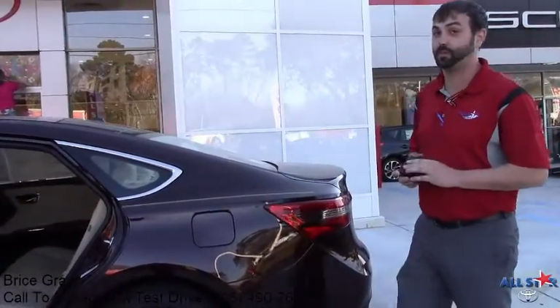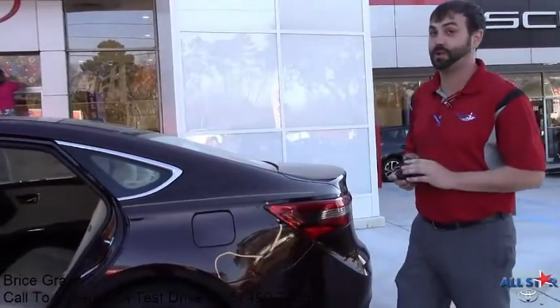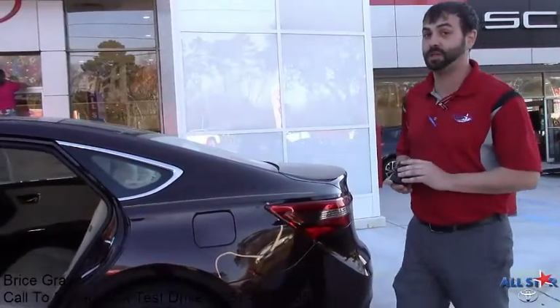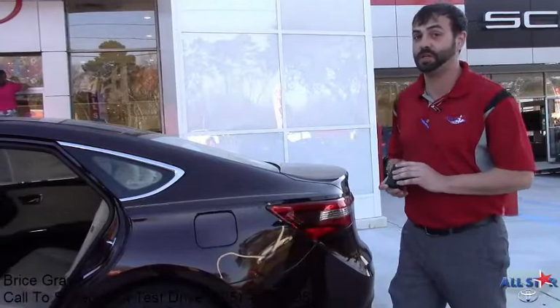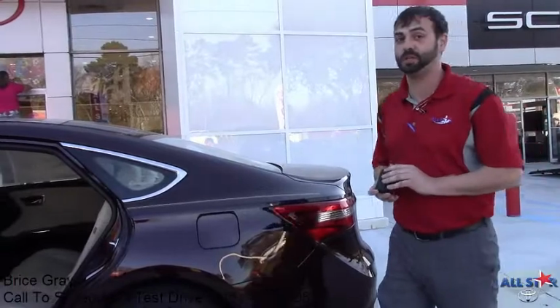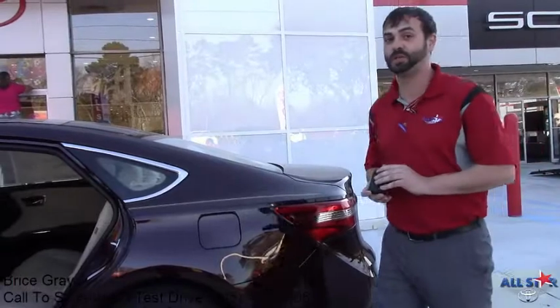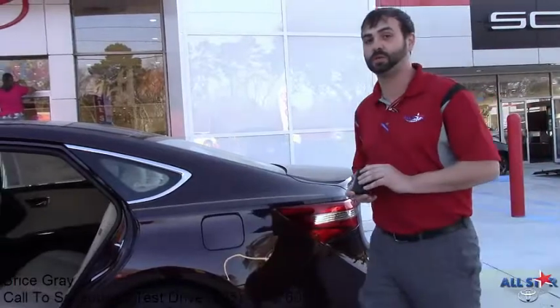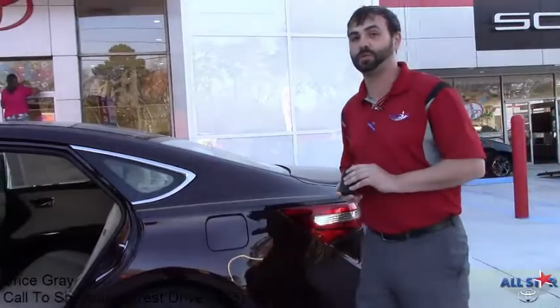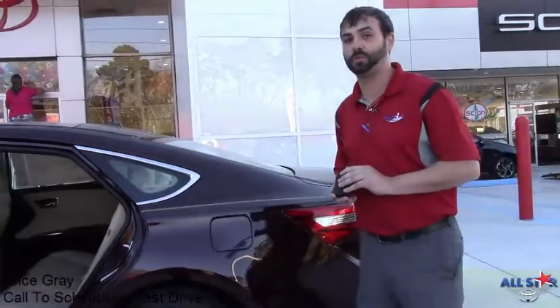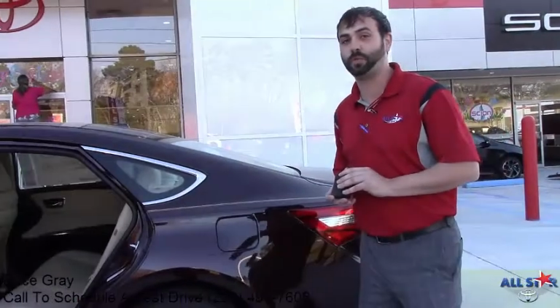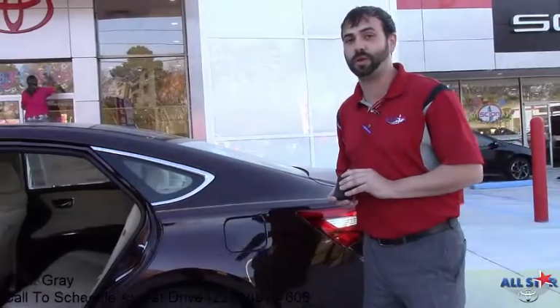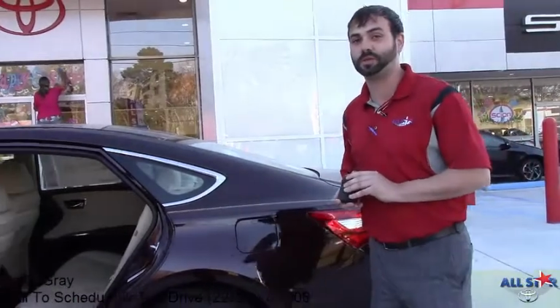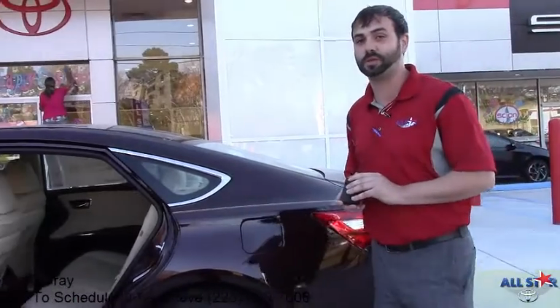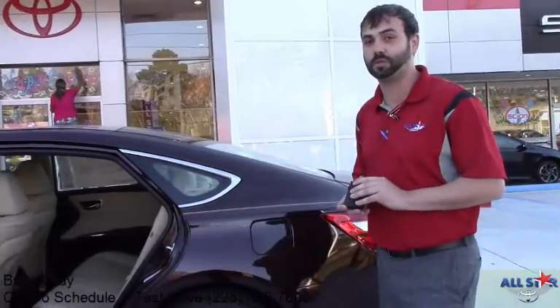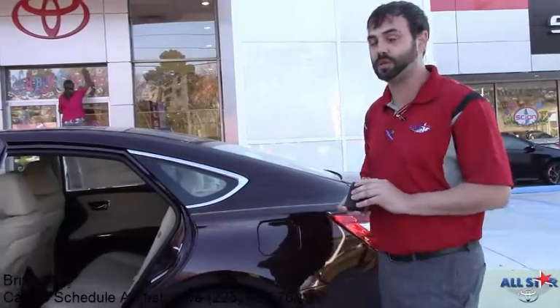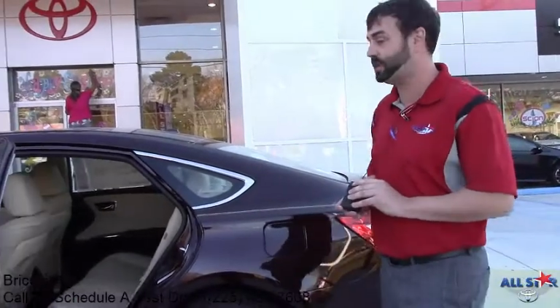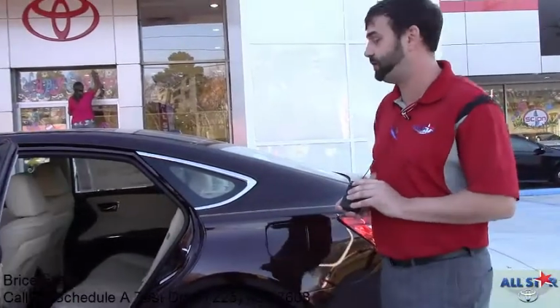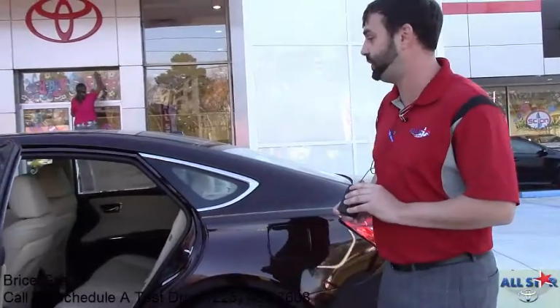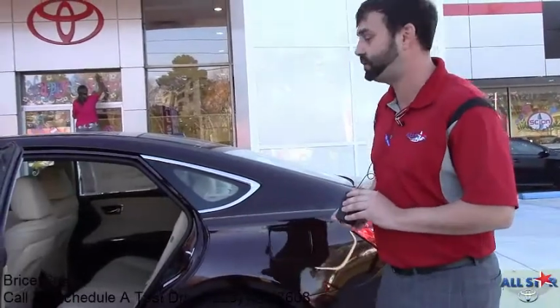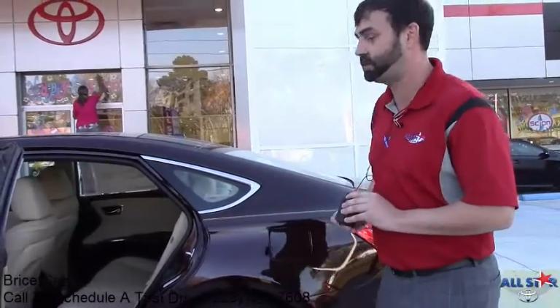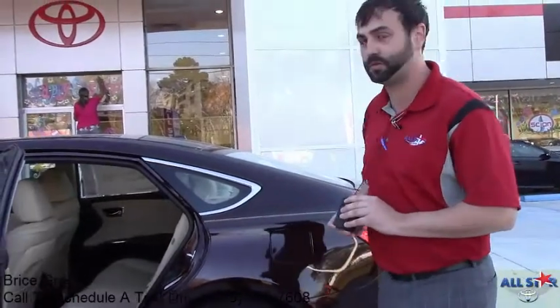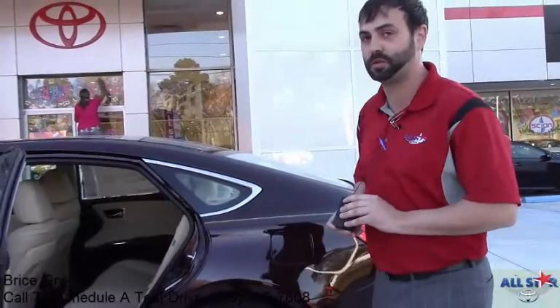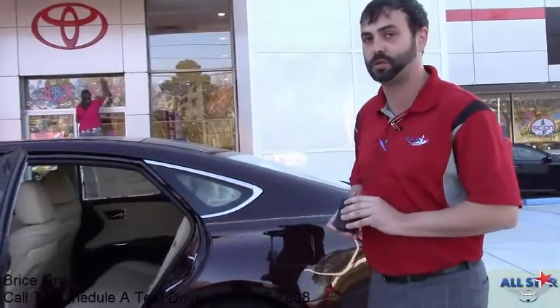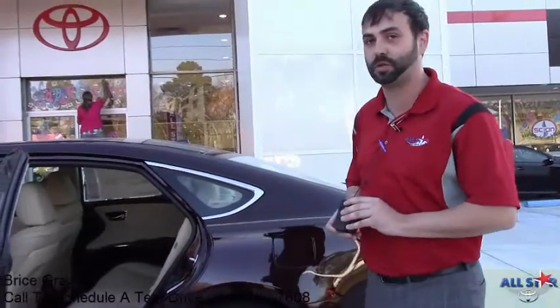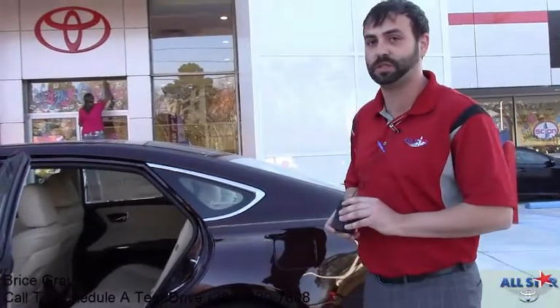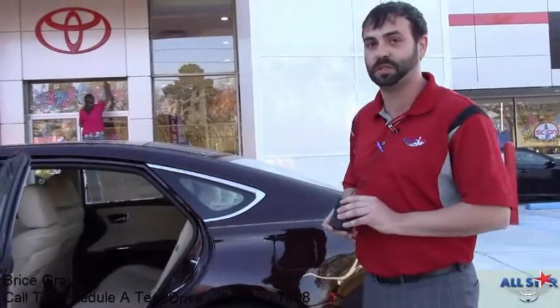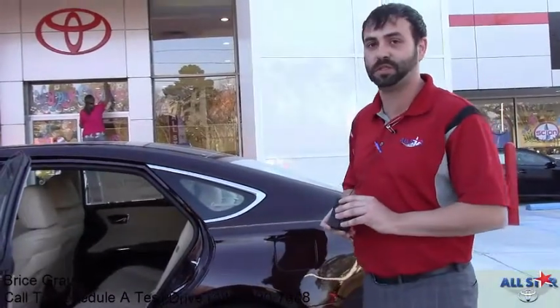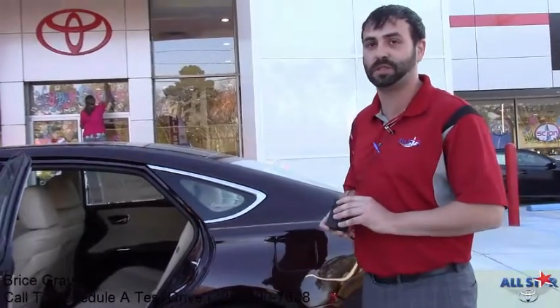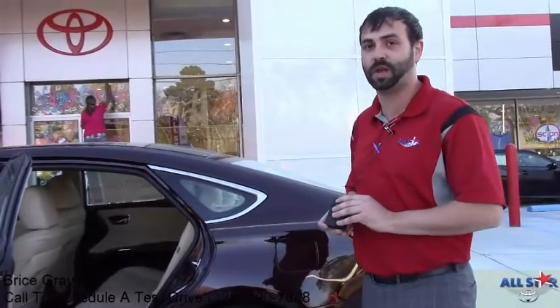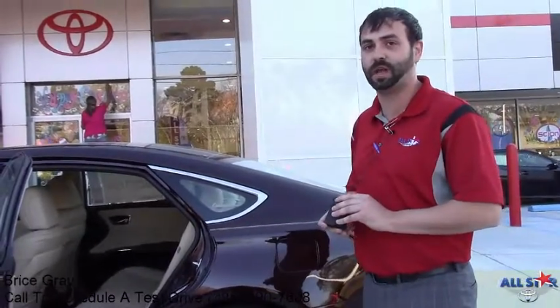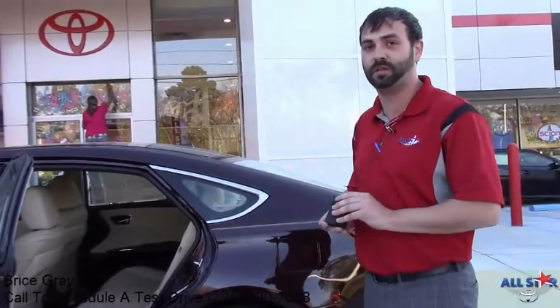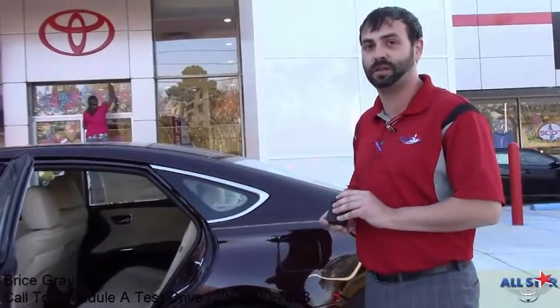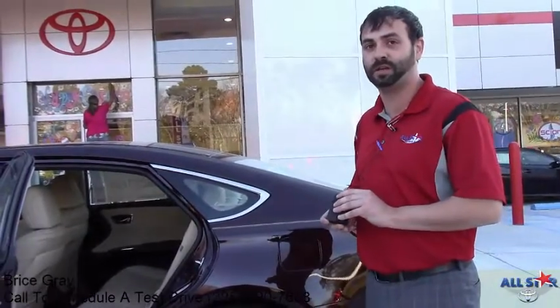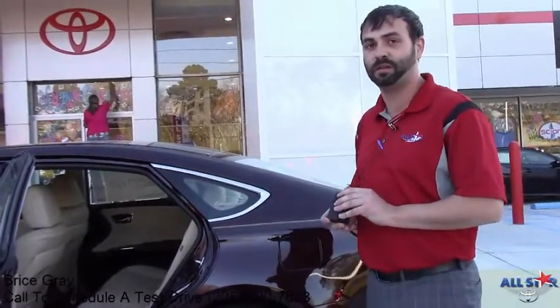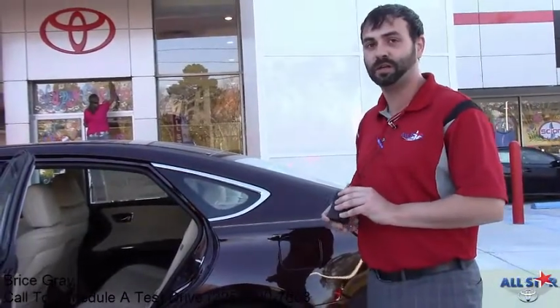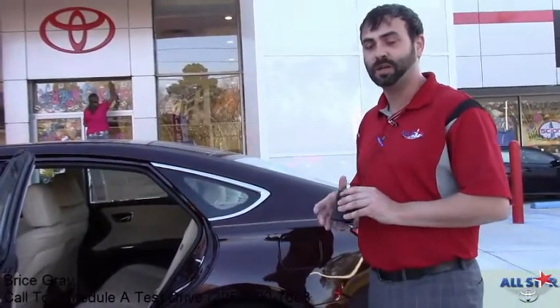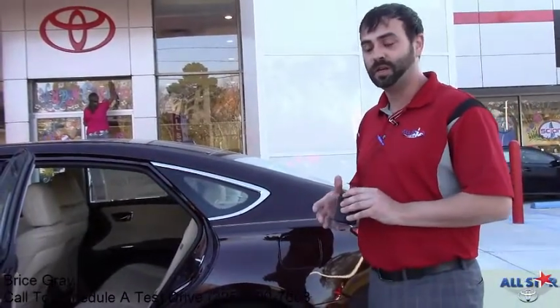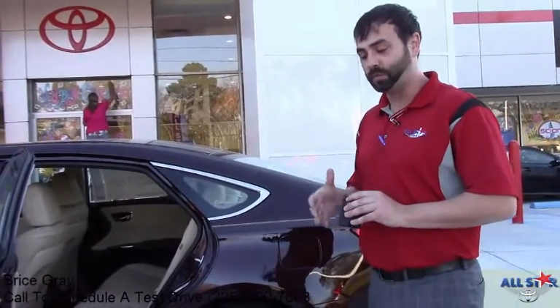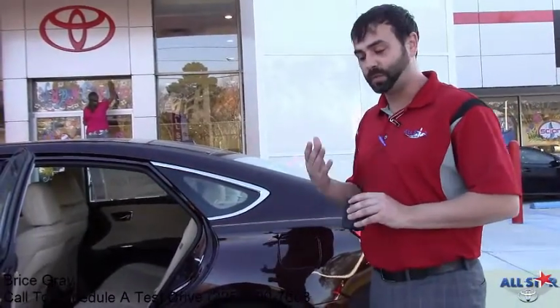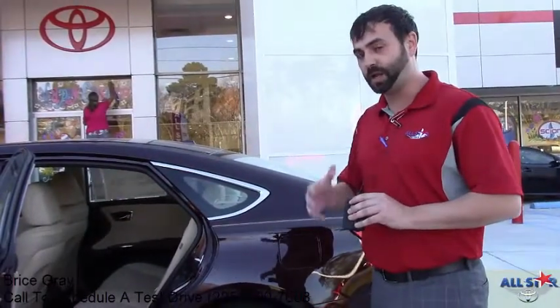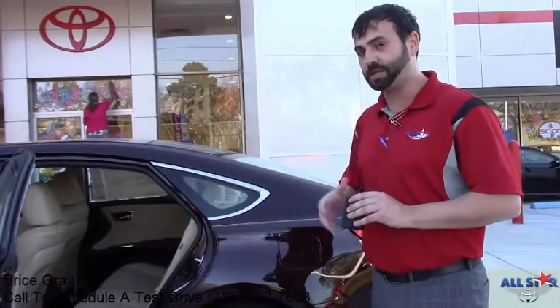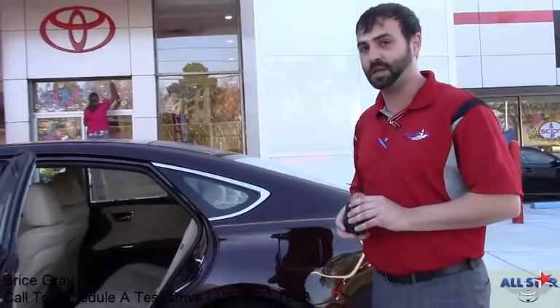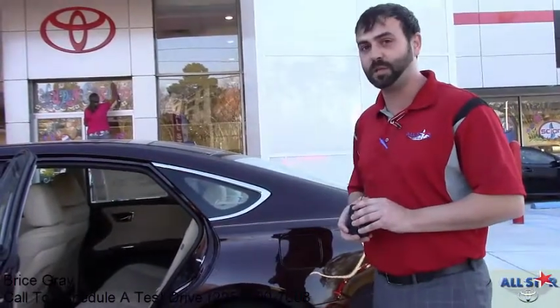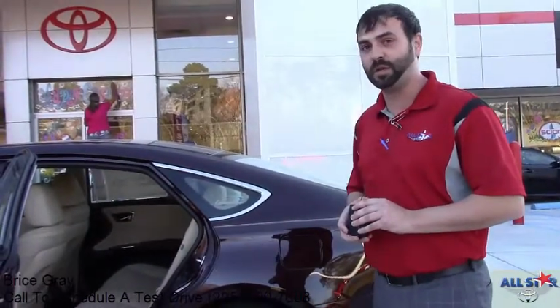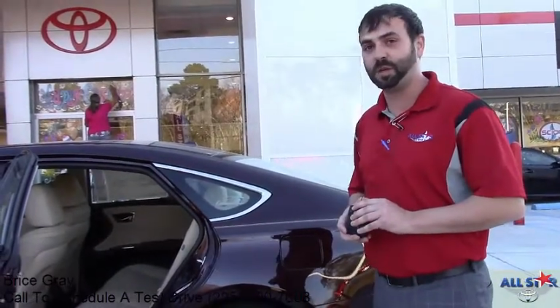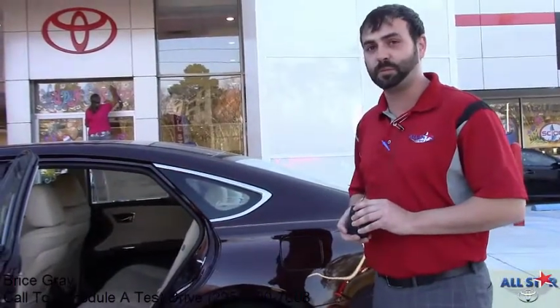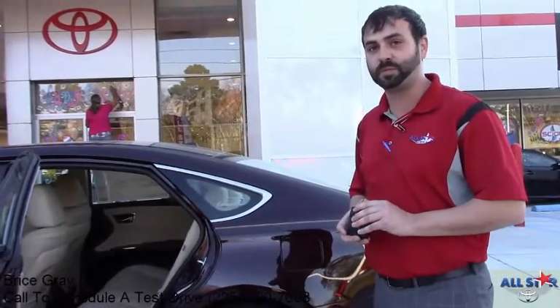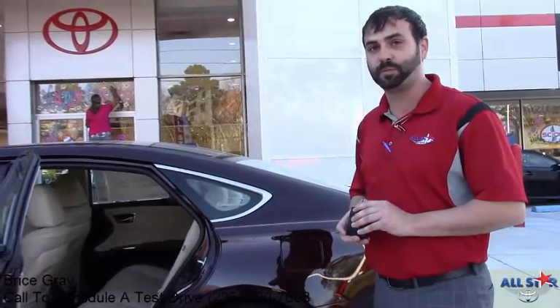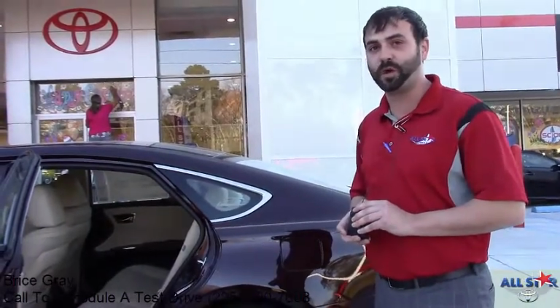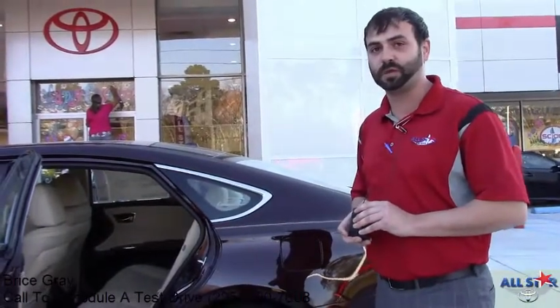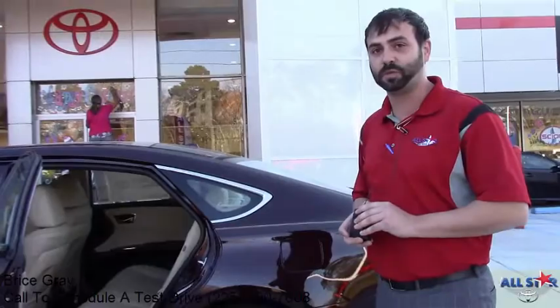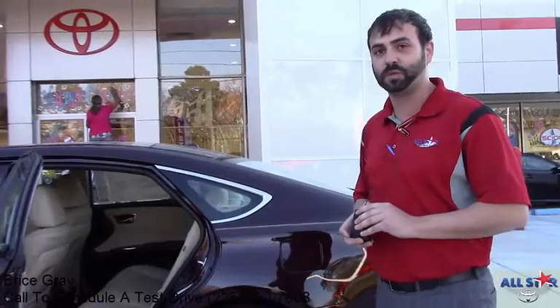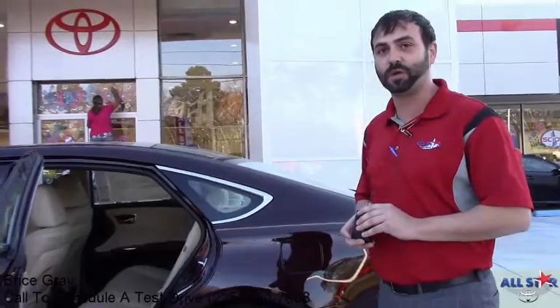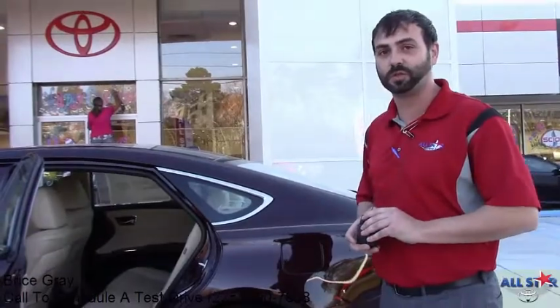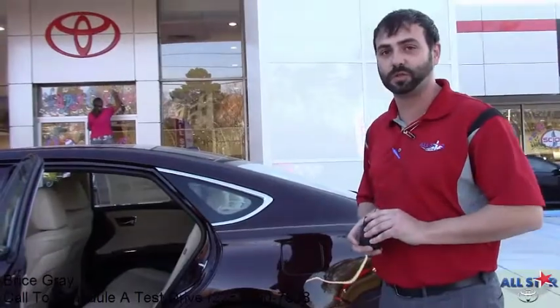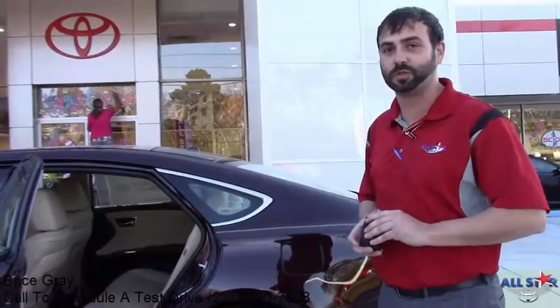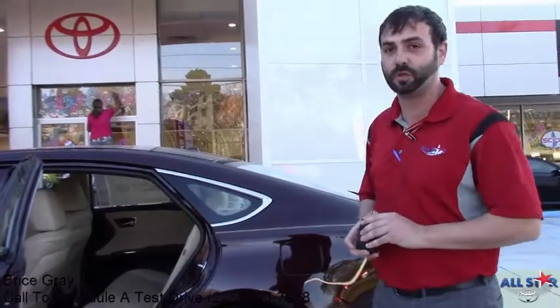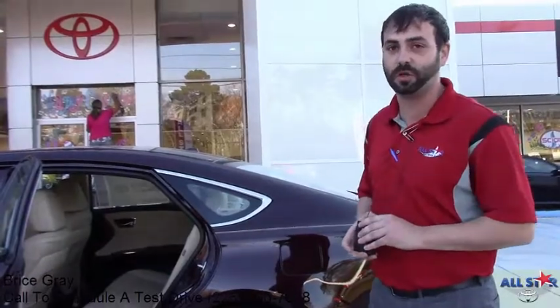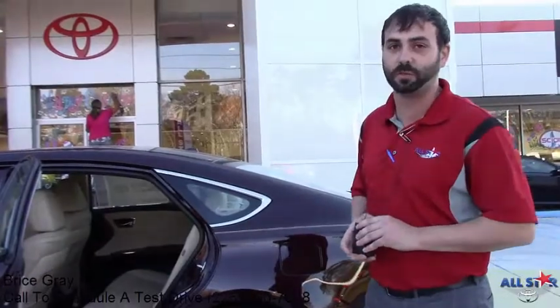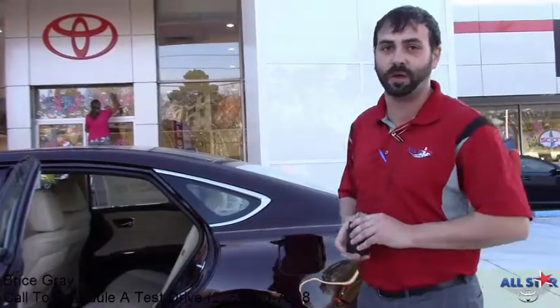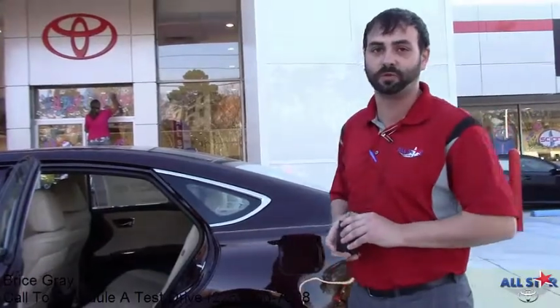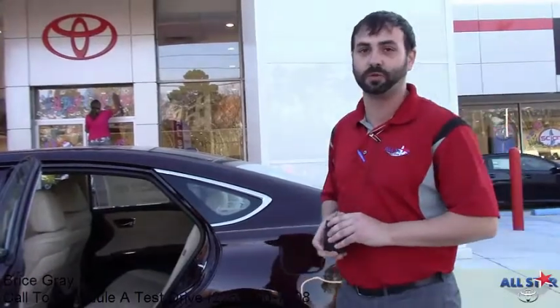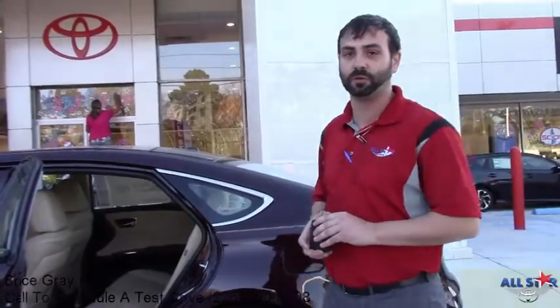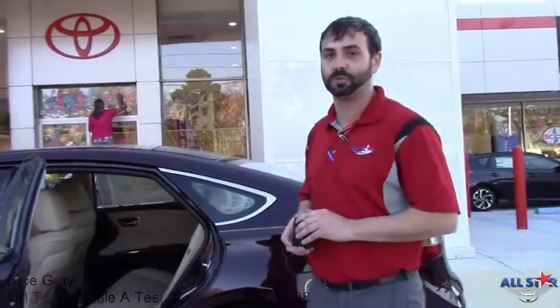For any additional information on the key features for the 2016 Avalon, contact me — my name is Bryce with All-Star Toyota Baton Rouge.